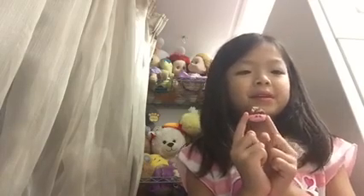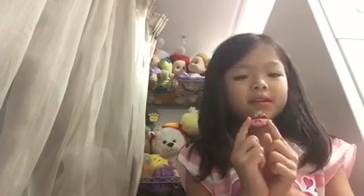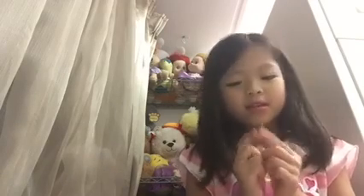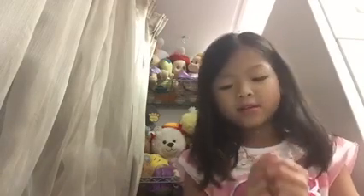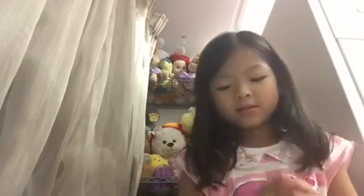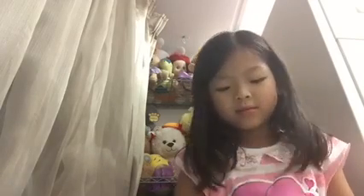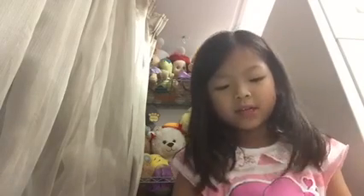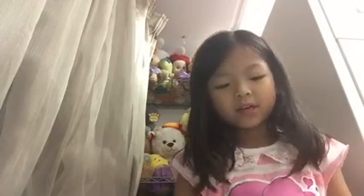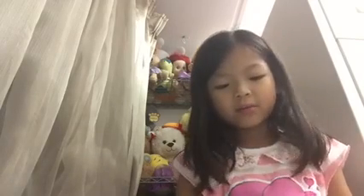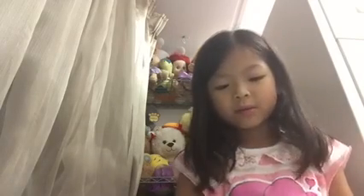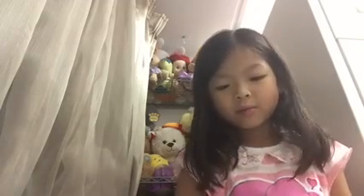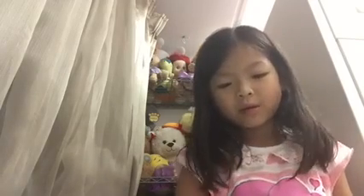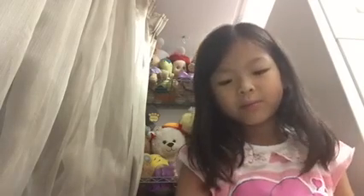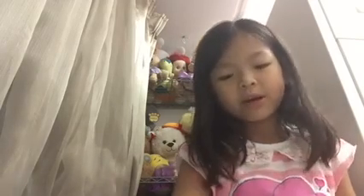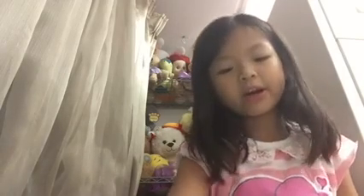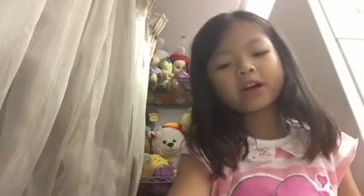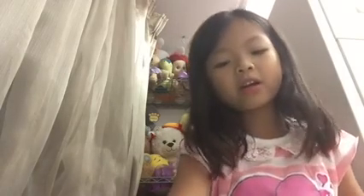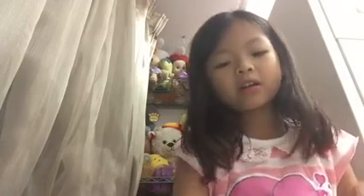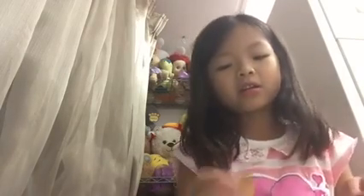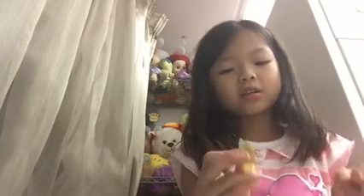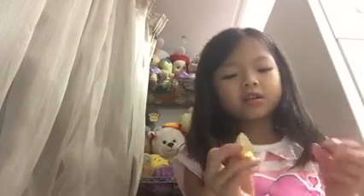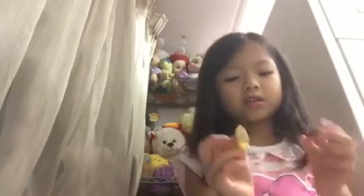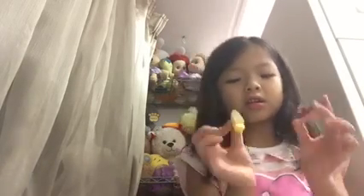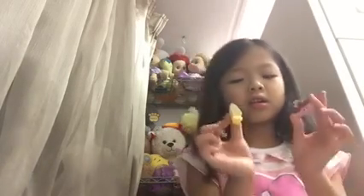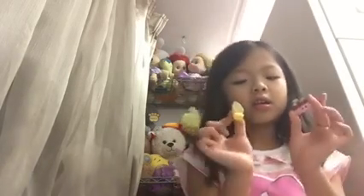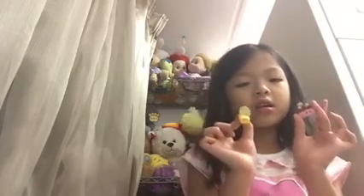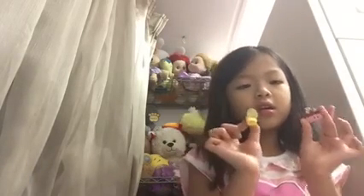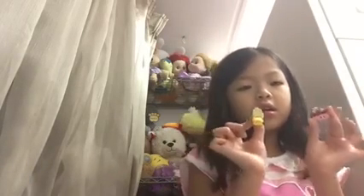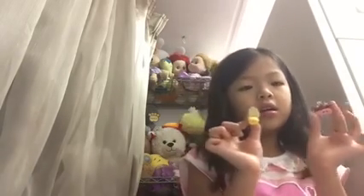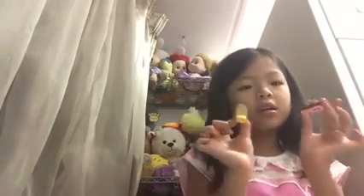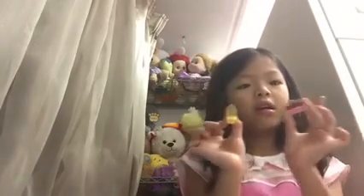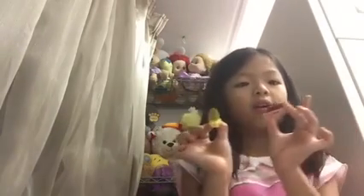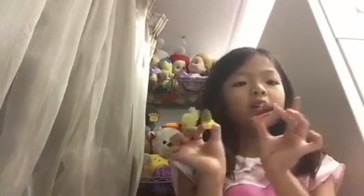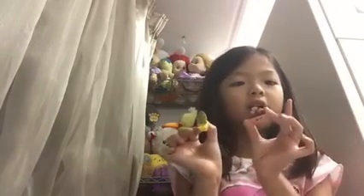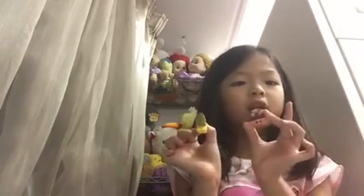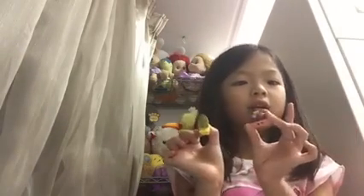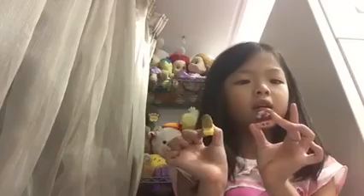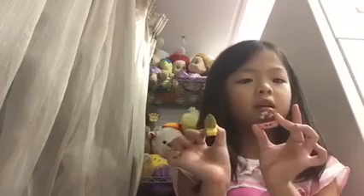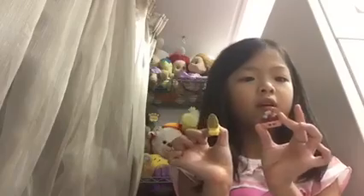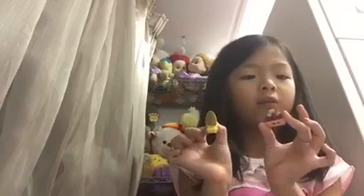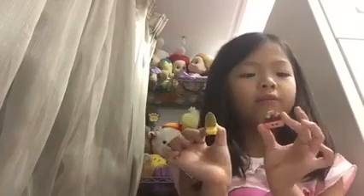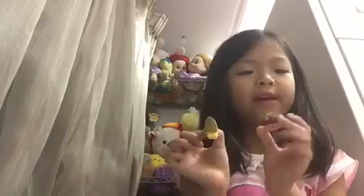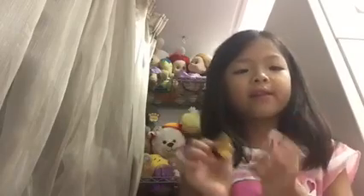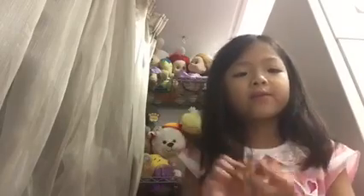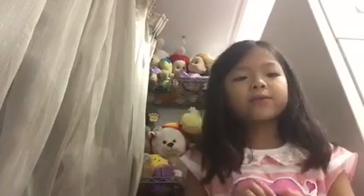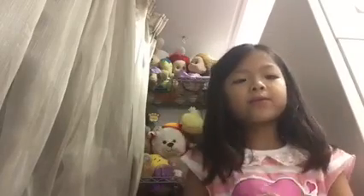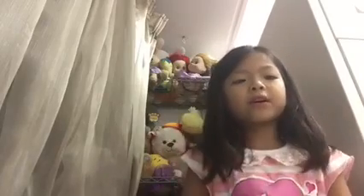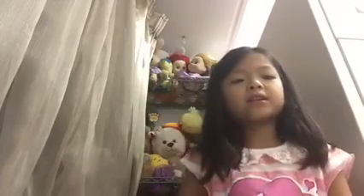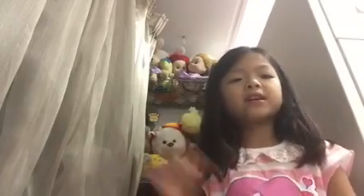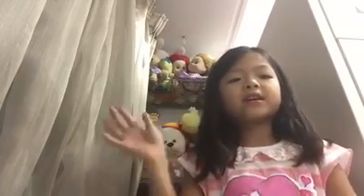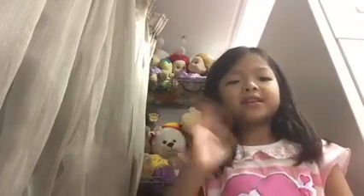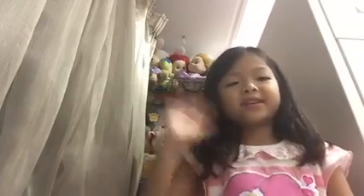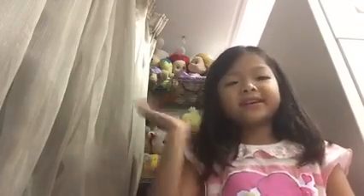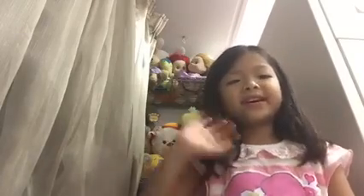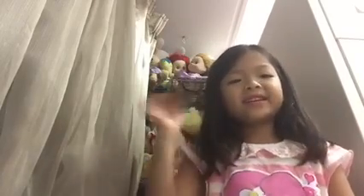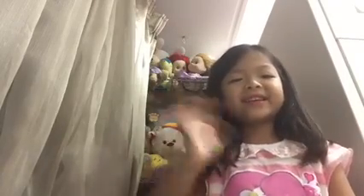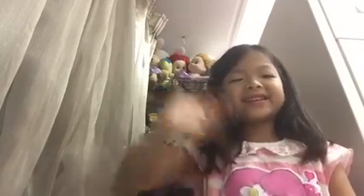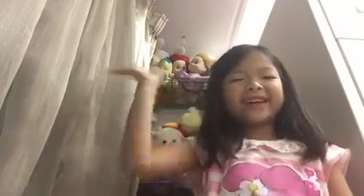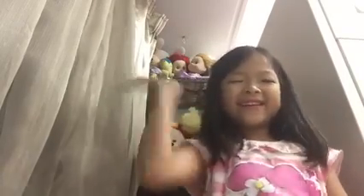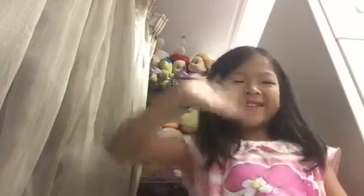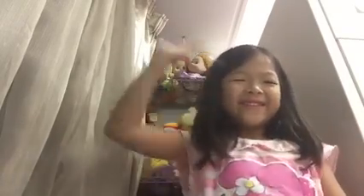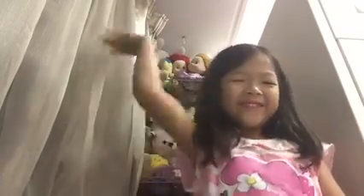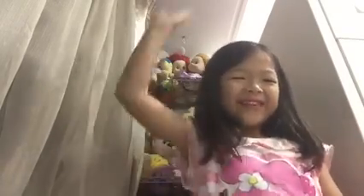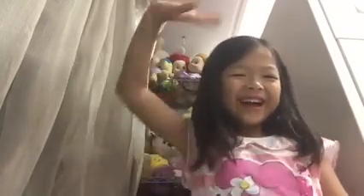So I'm going to open my pack. Thanks for watching. I'll see you guys next time. Bye!